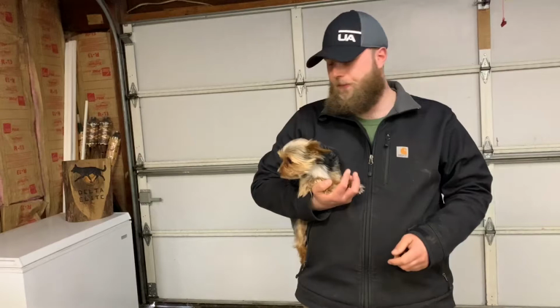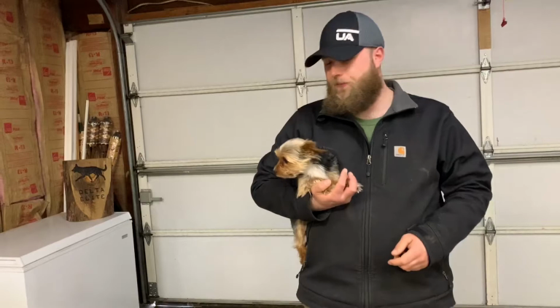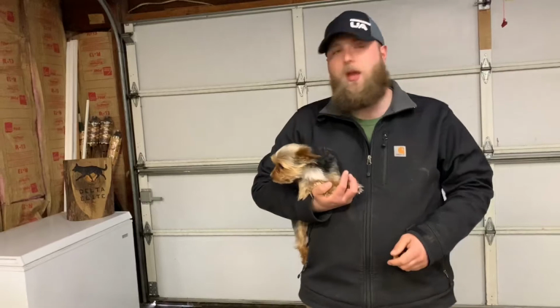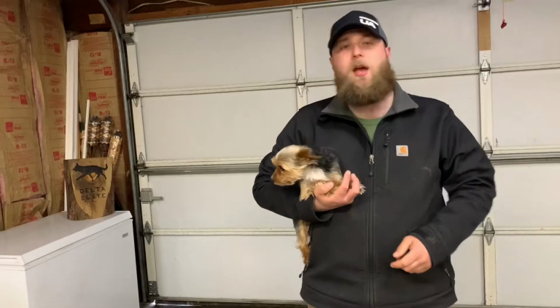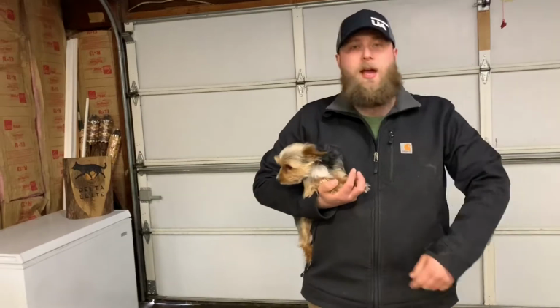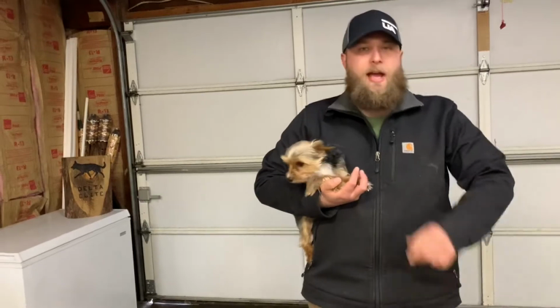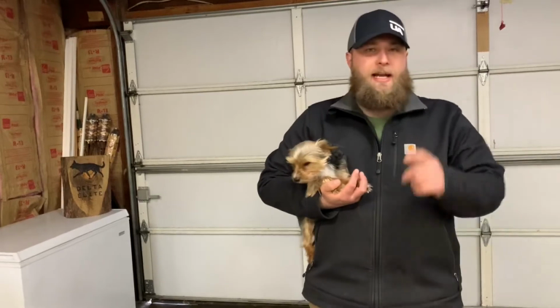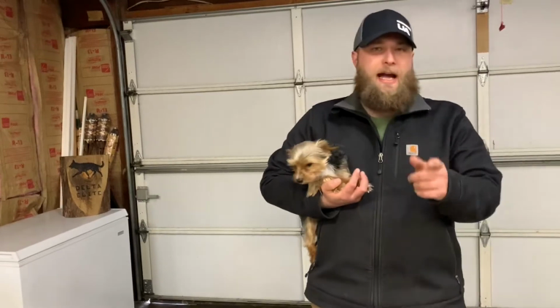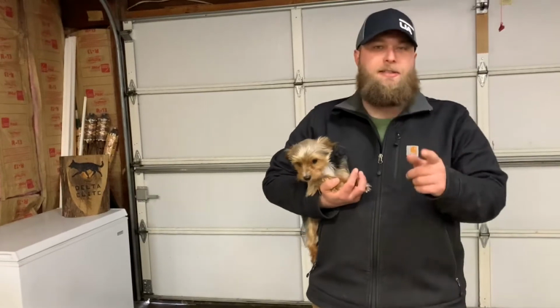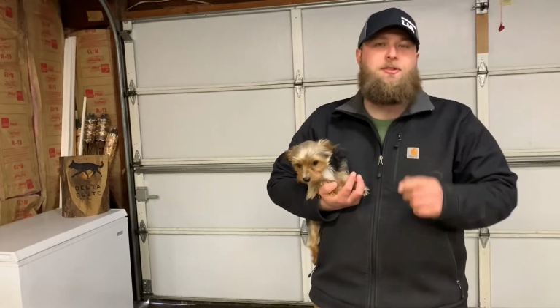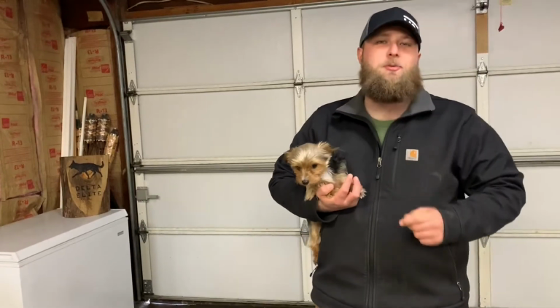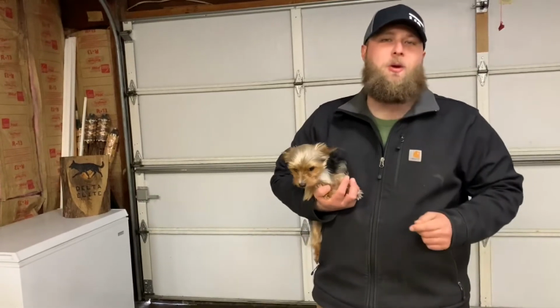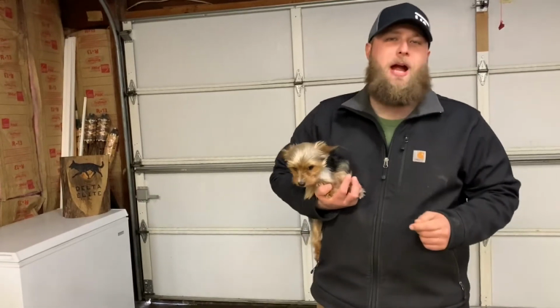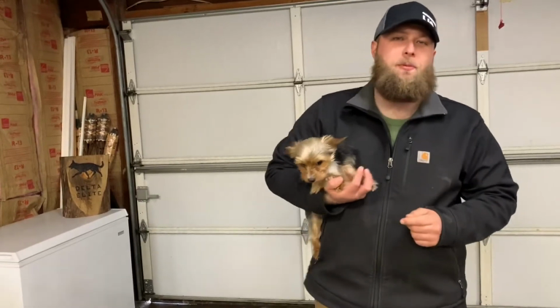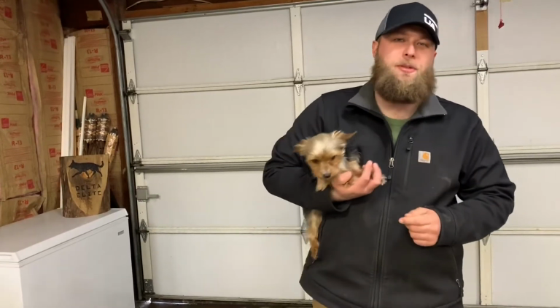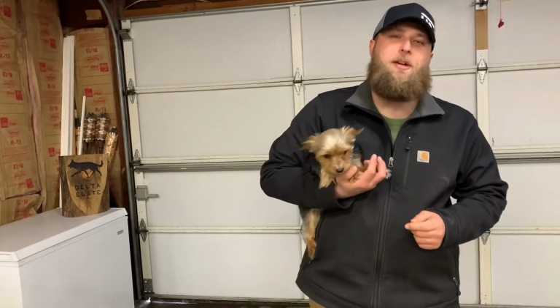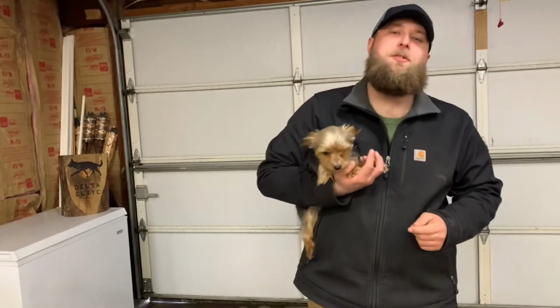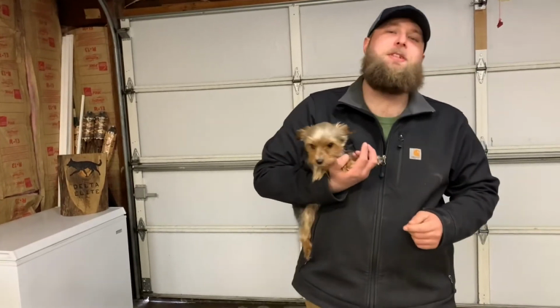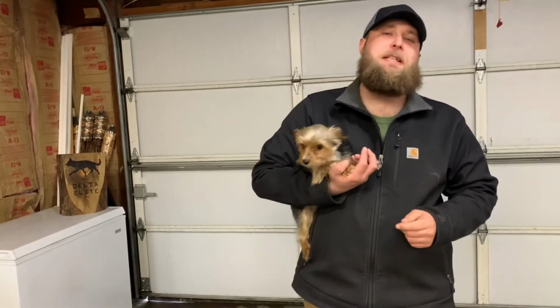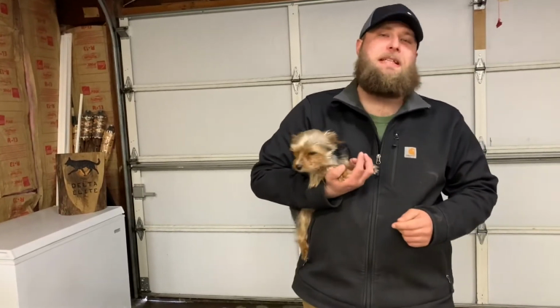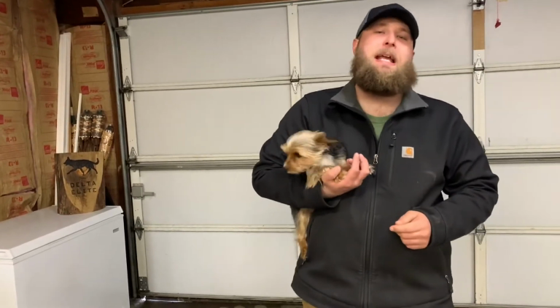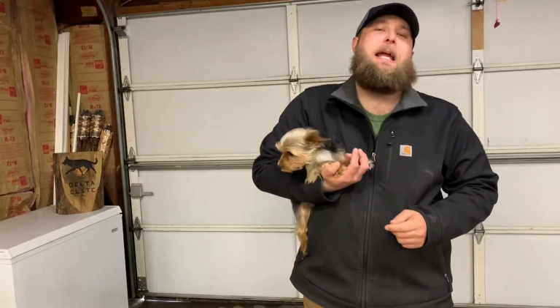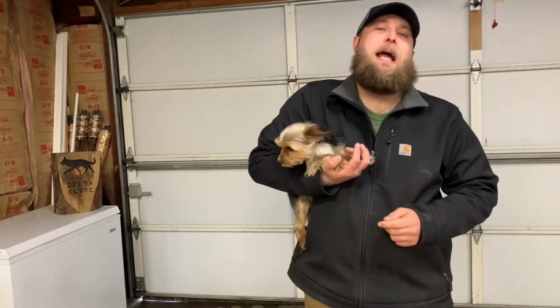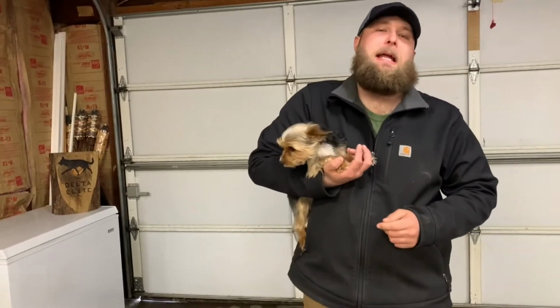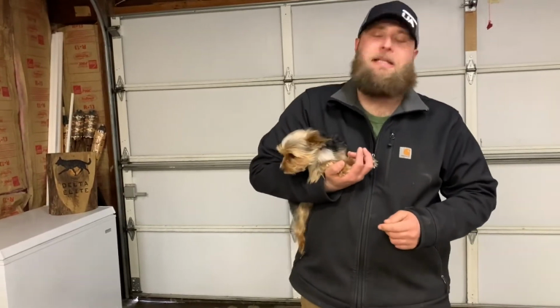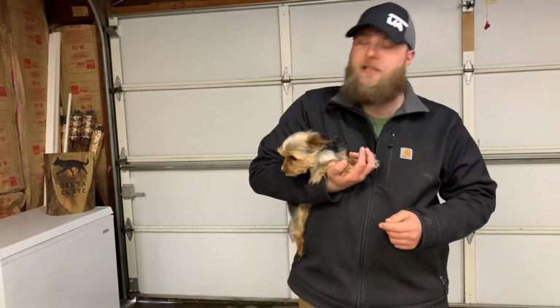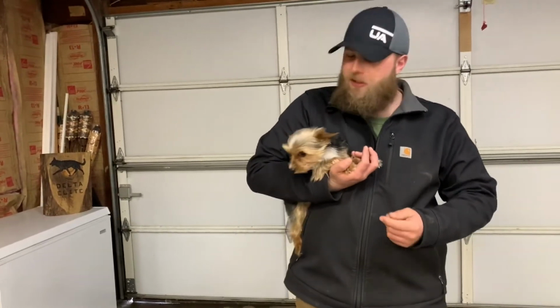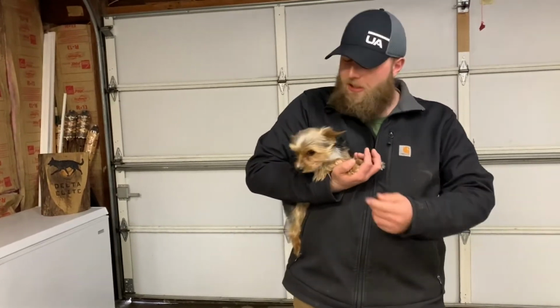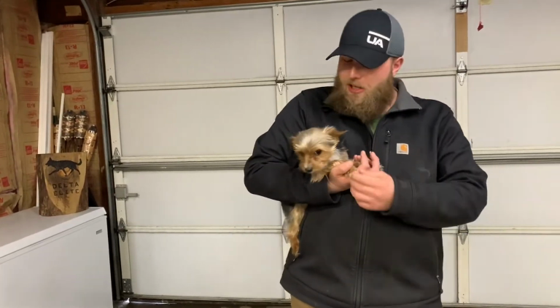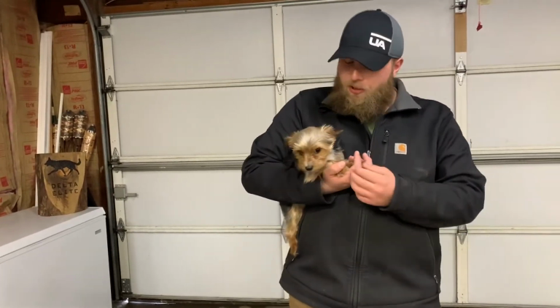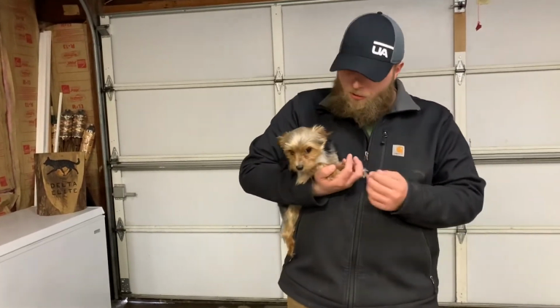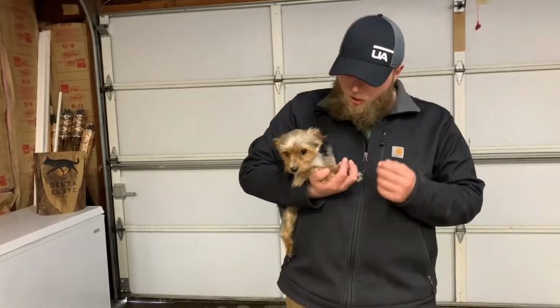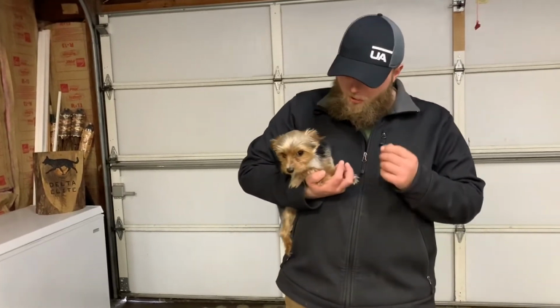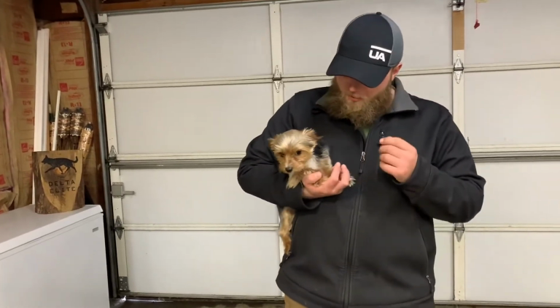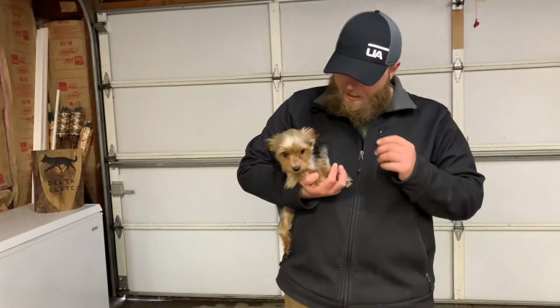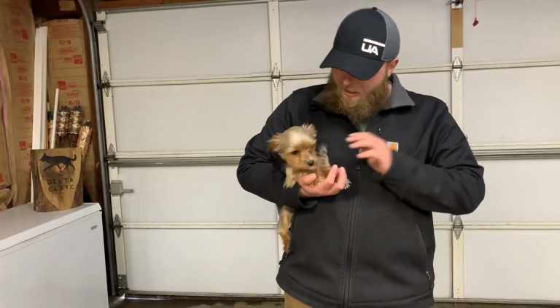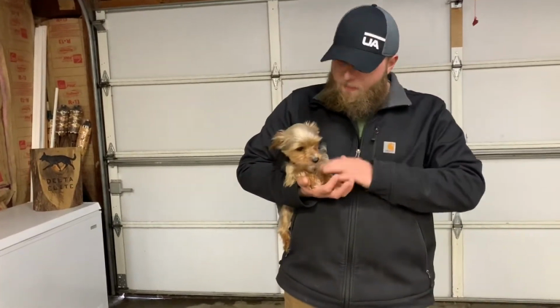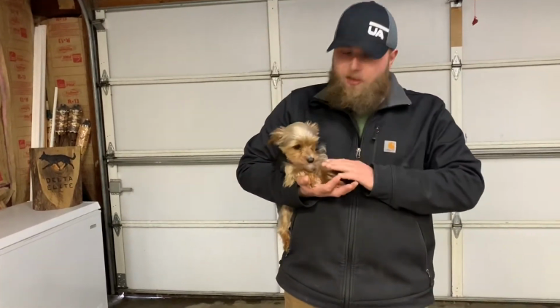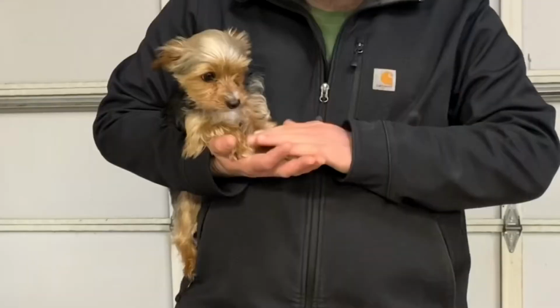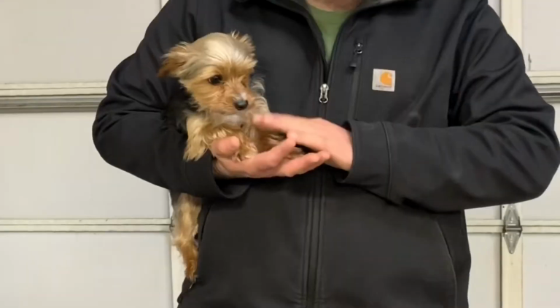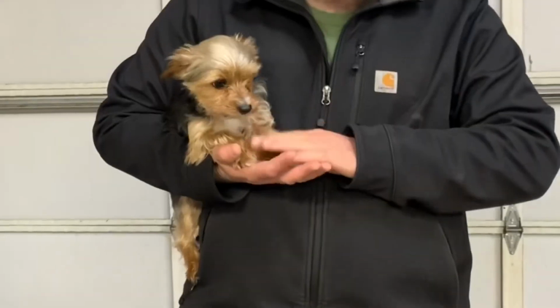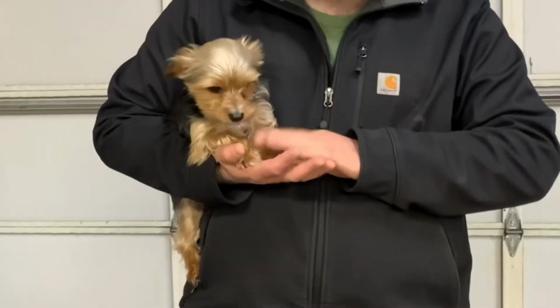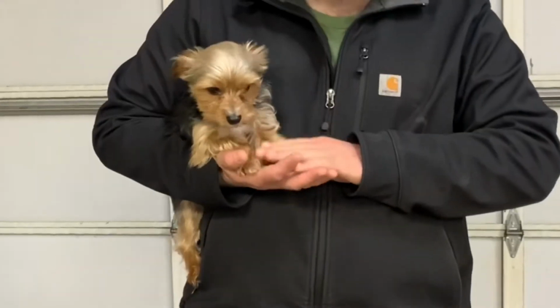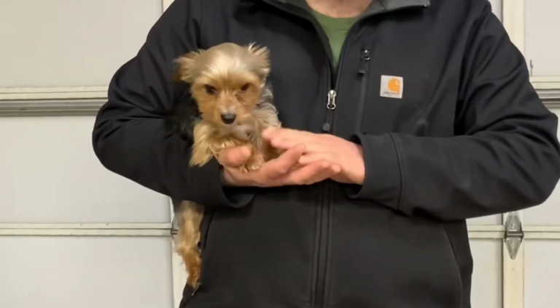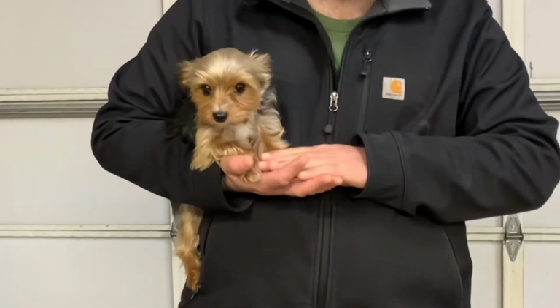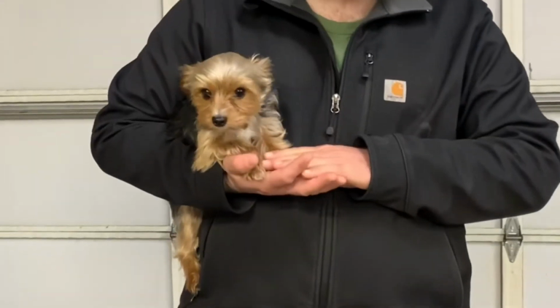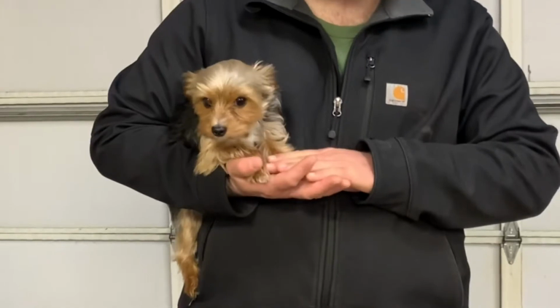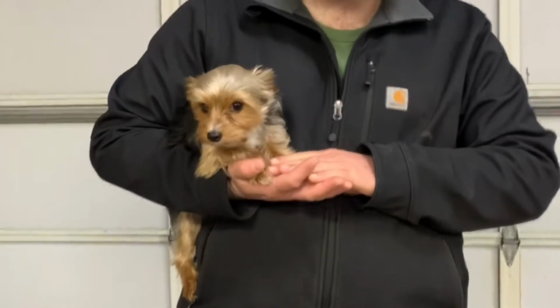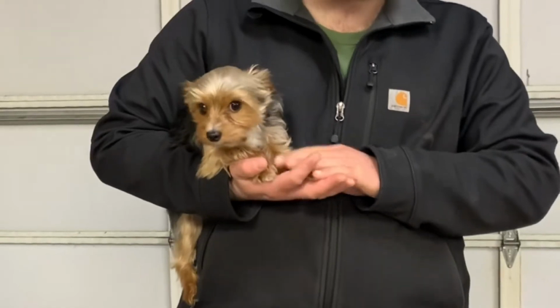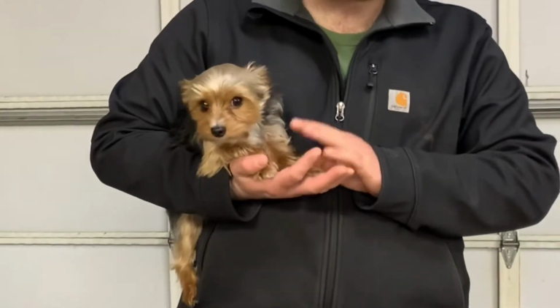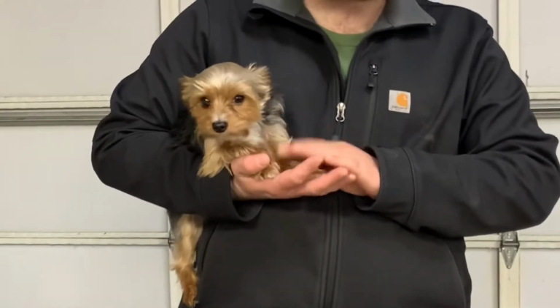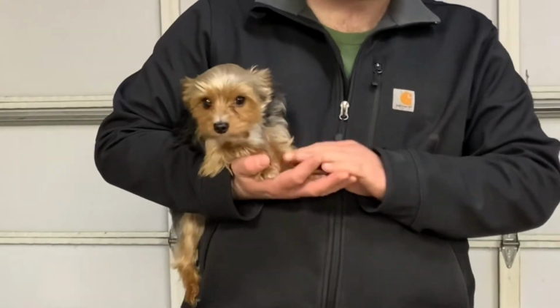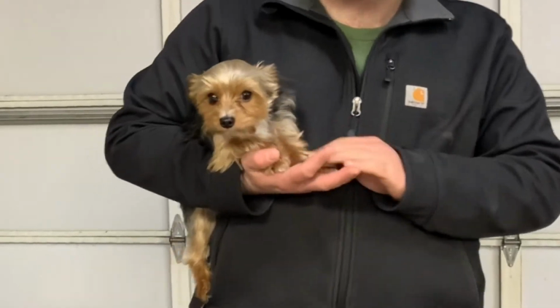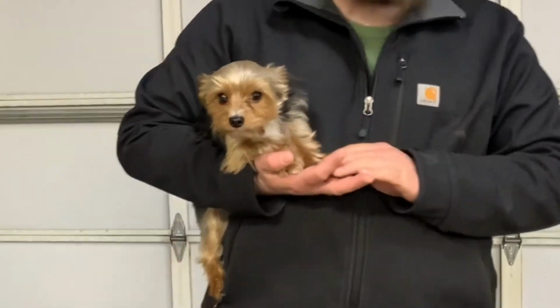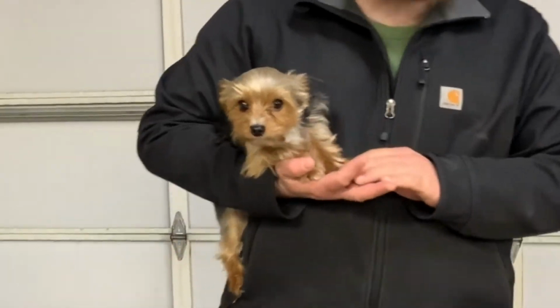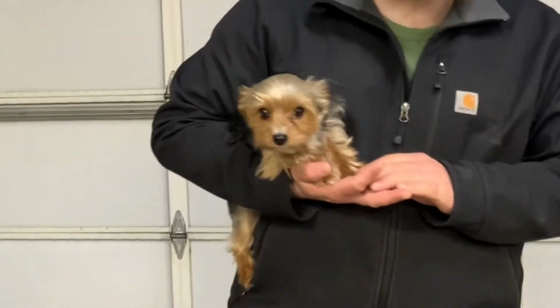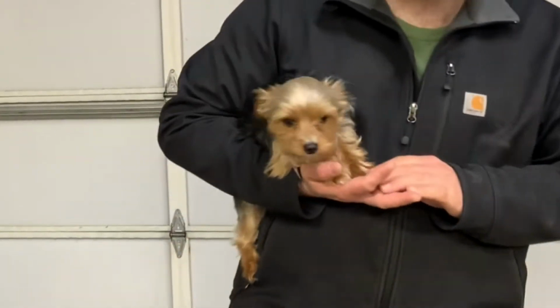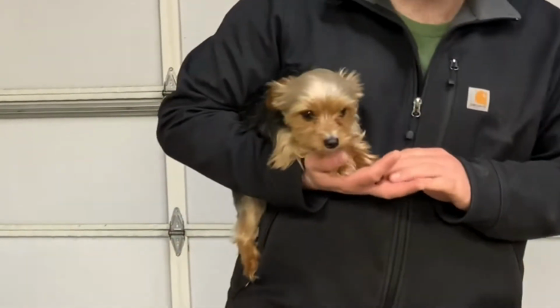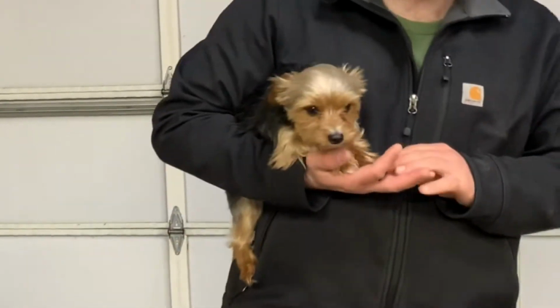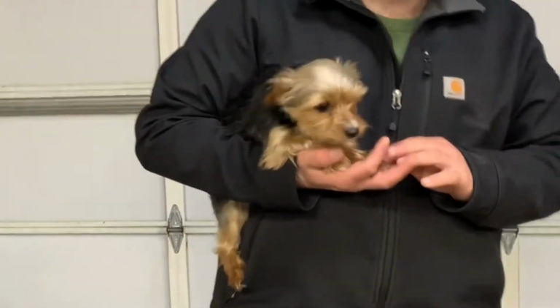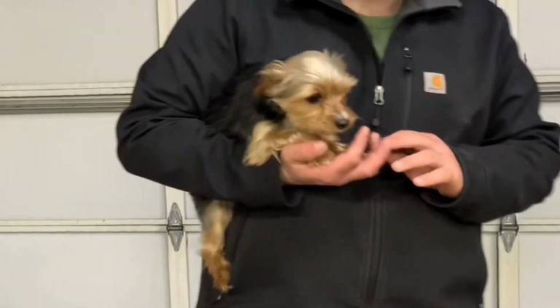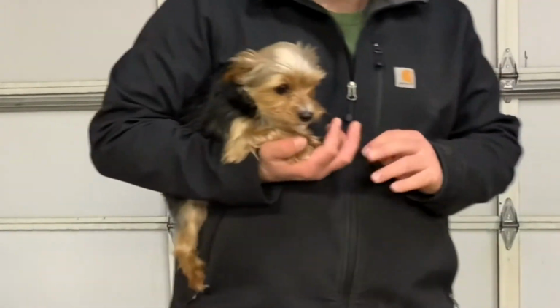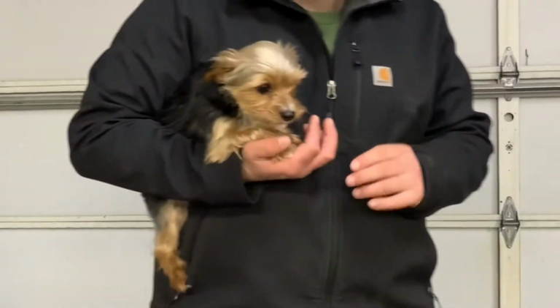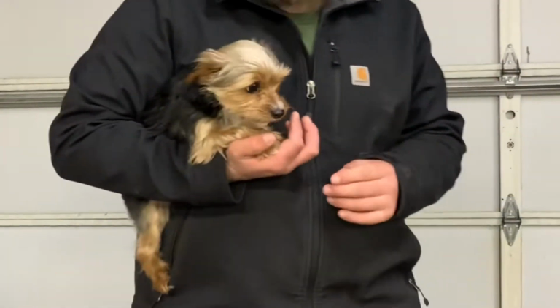Hey guys, Ryan with Delta League Canine here. I've got my little buddy Remy — he's a two-year-old Yorkshire Terrier.